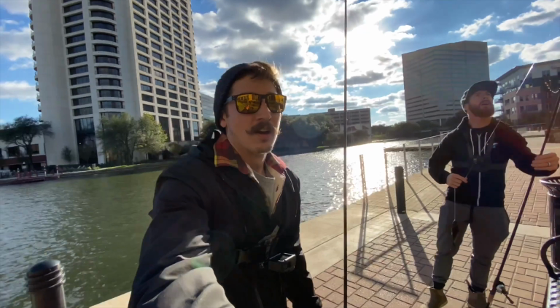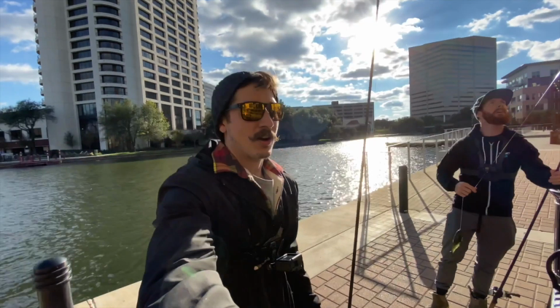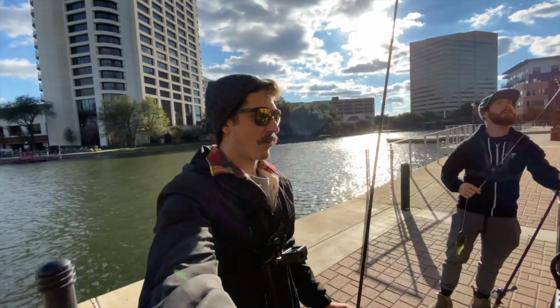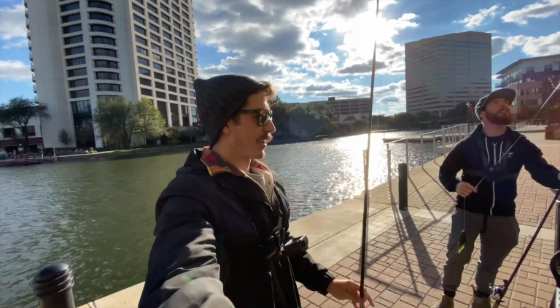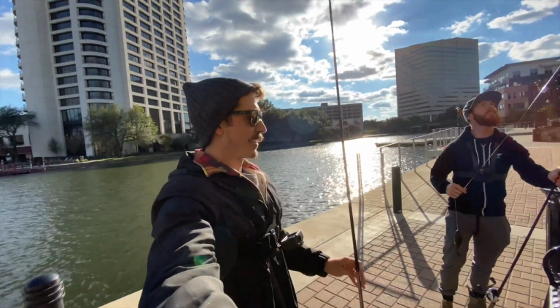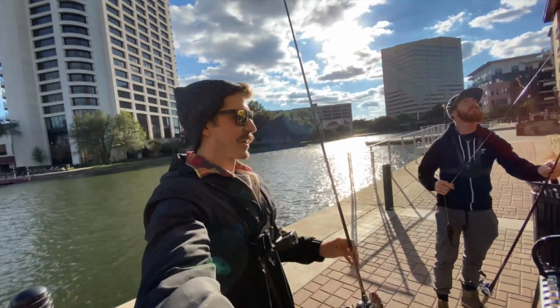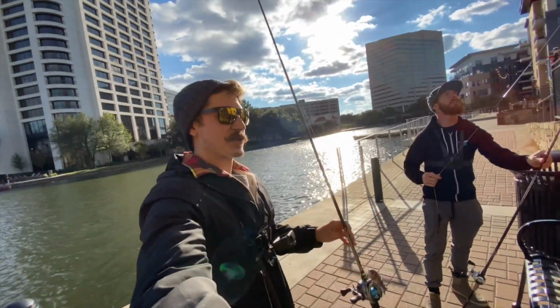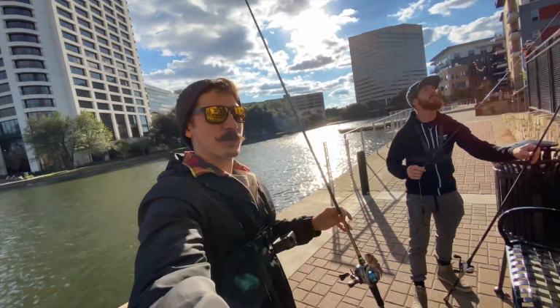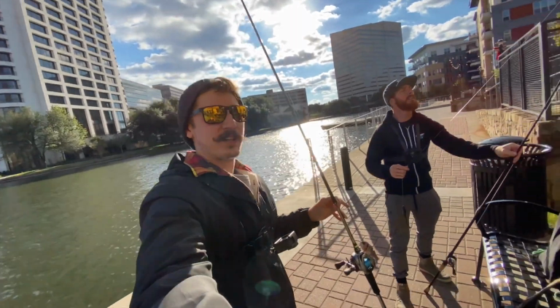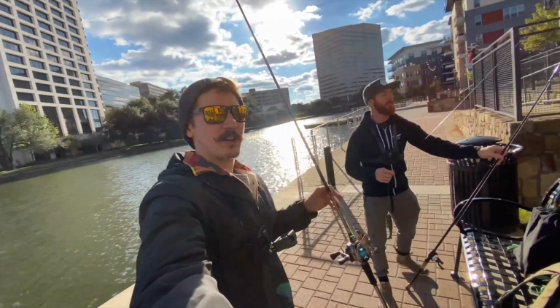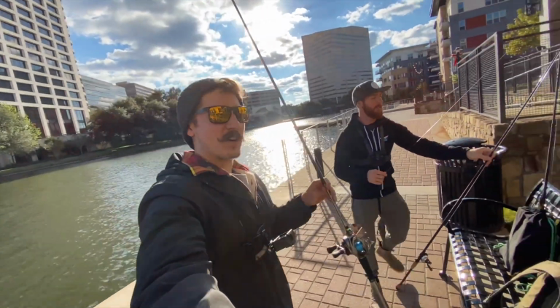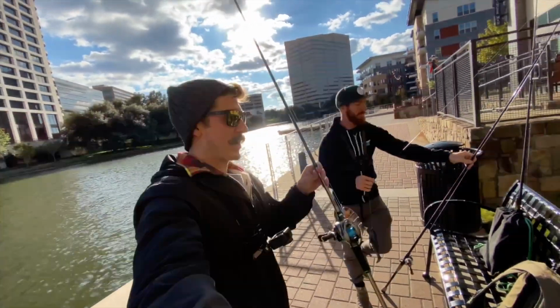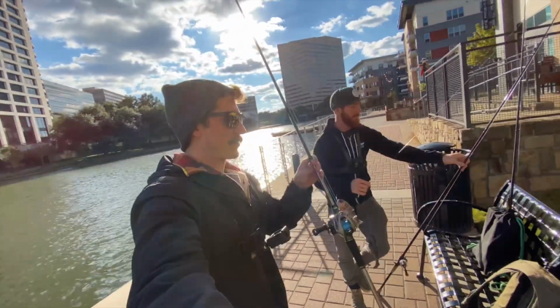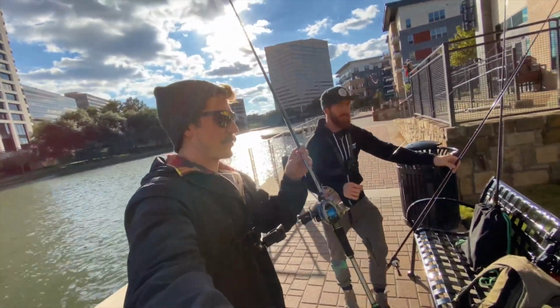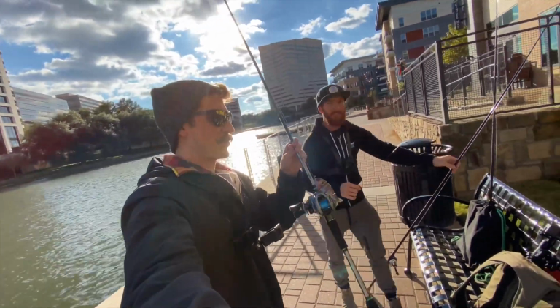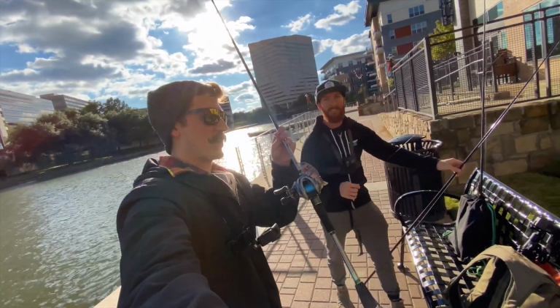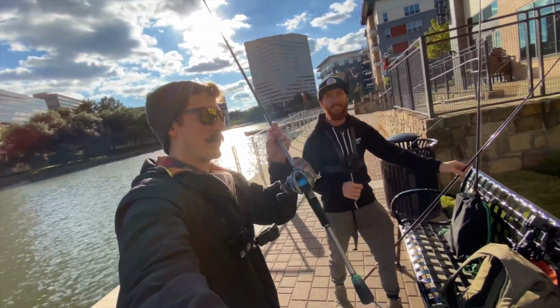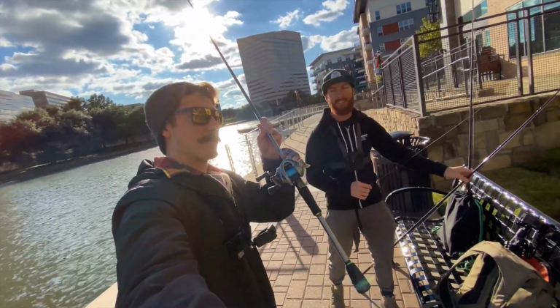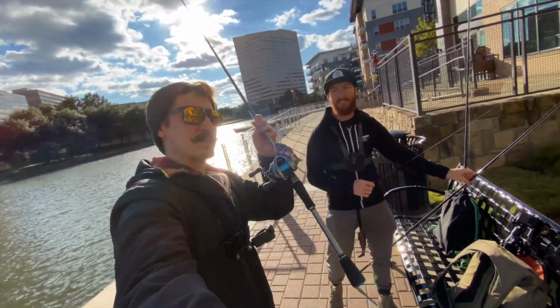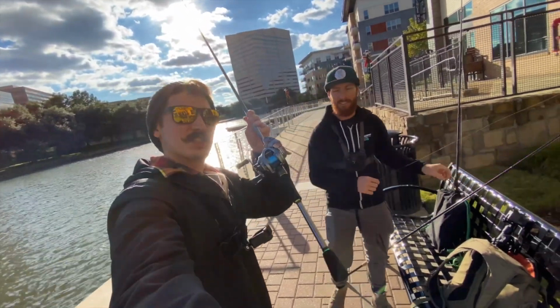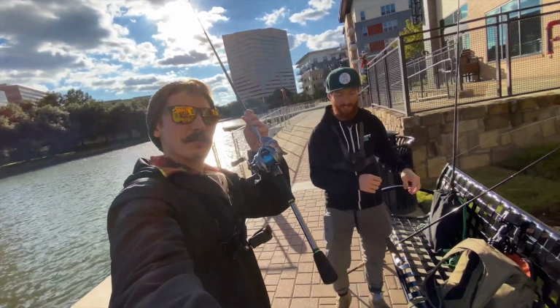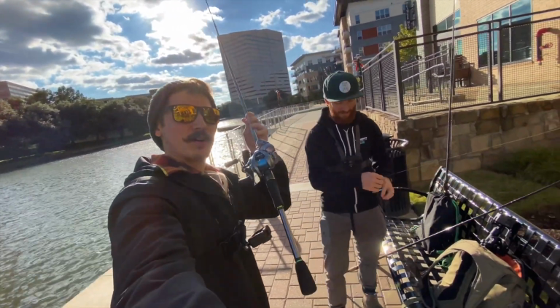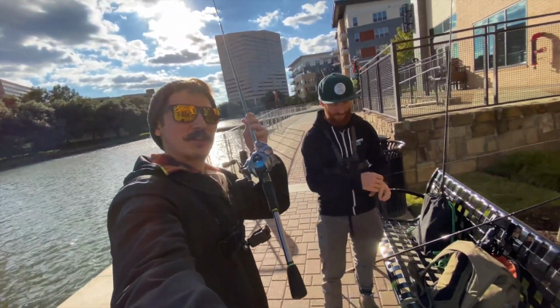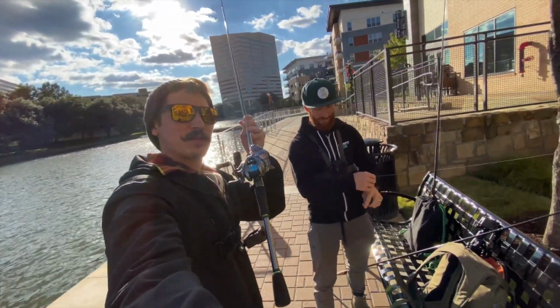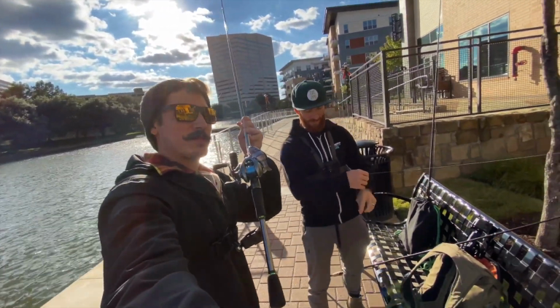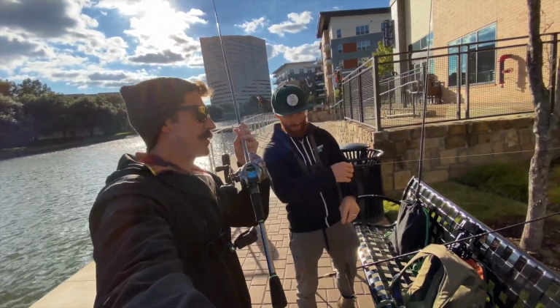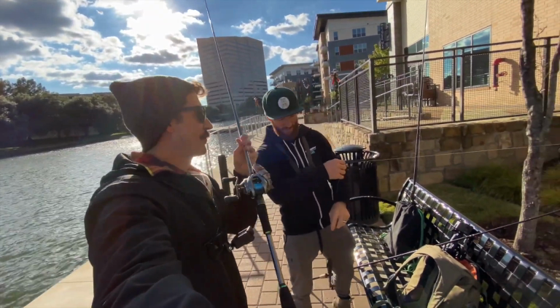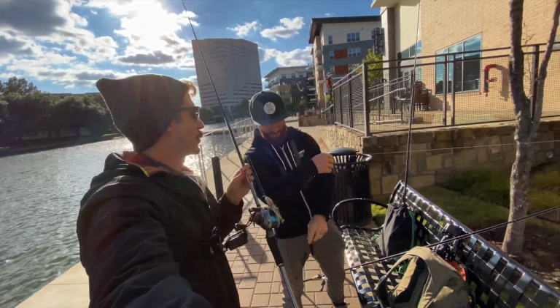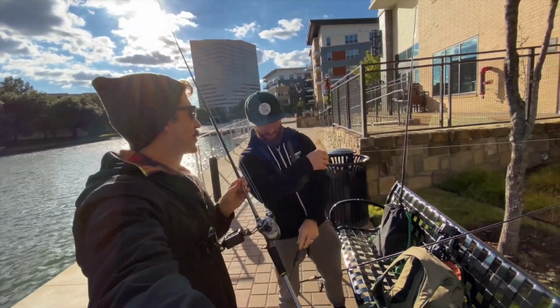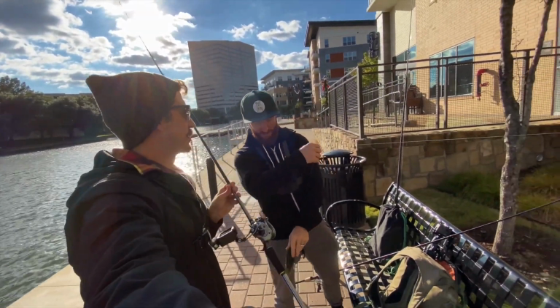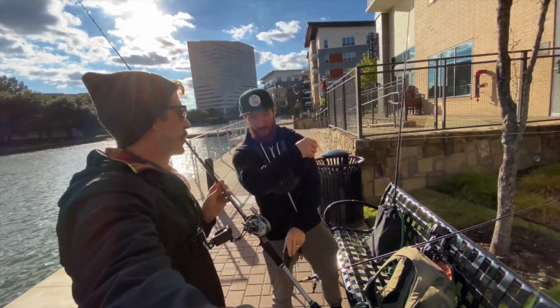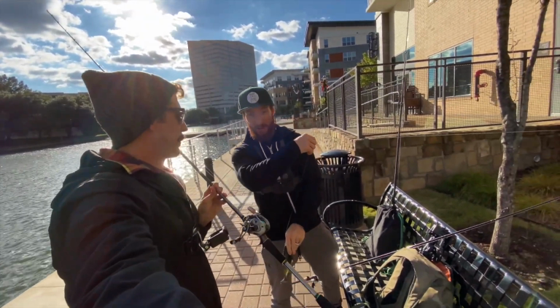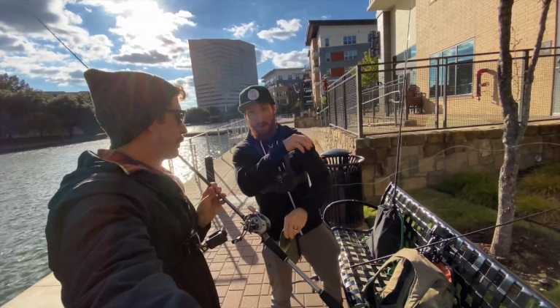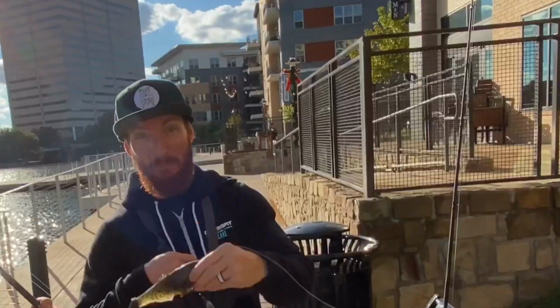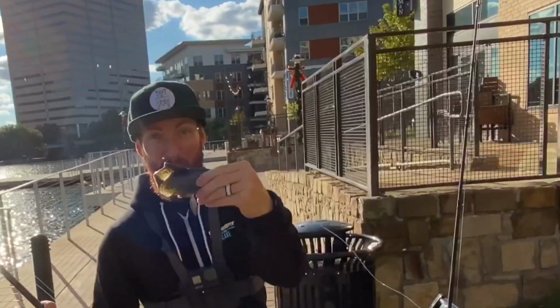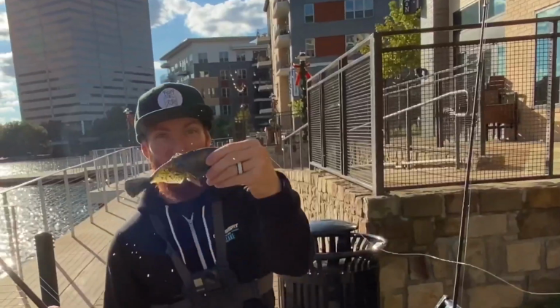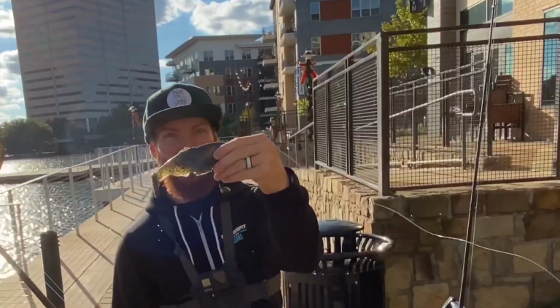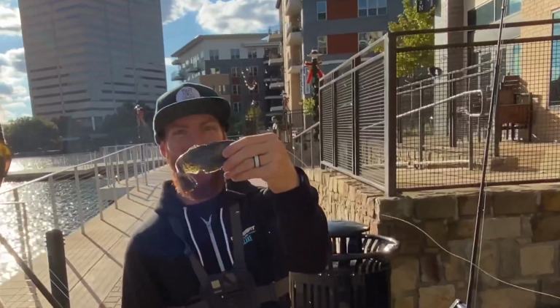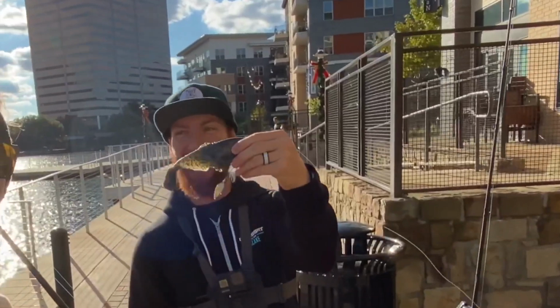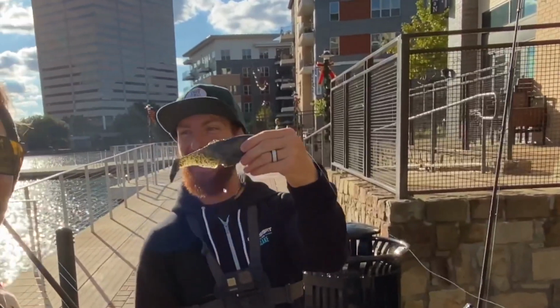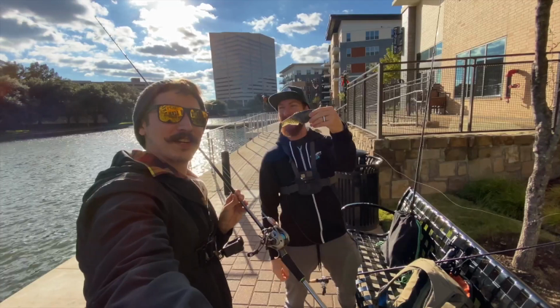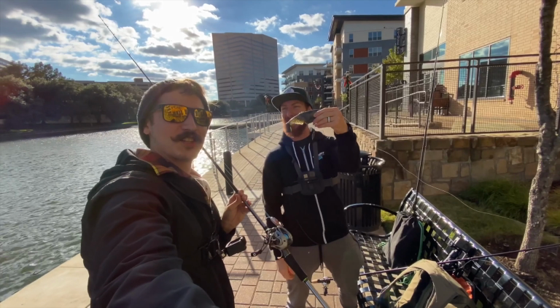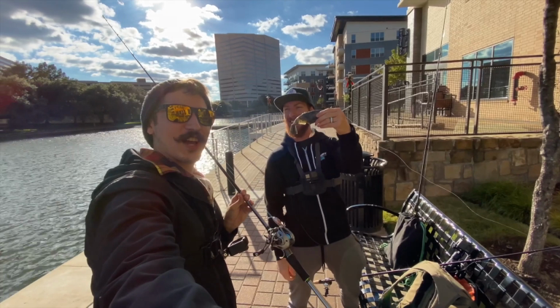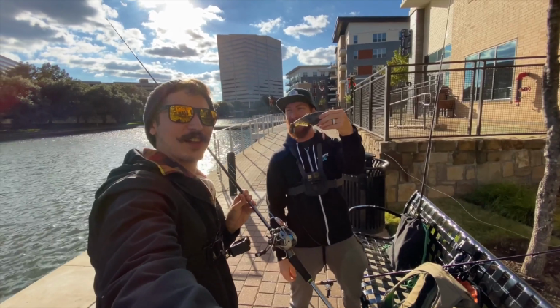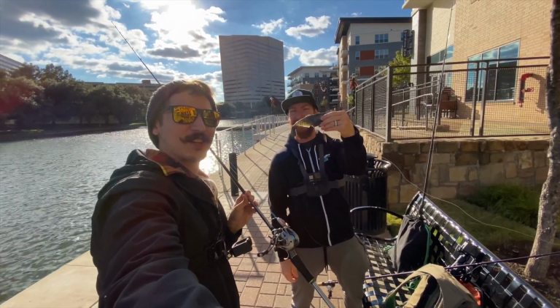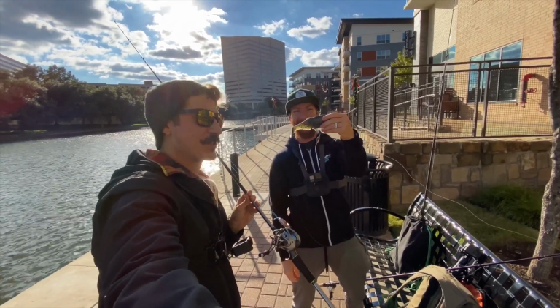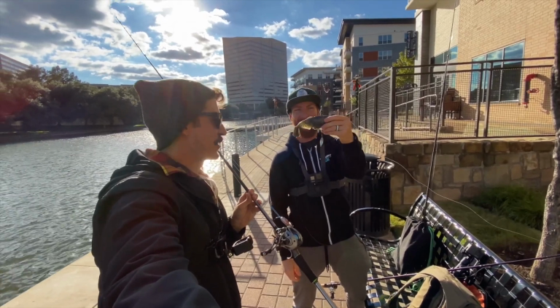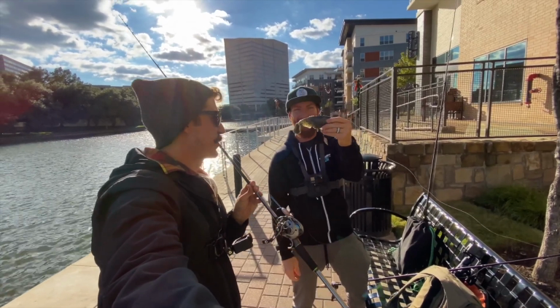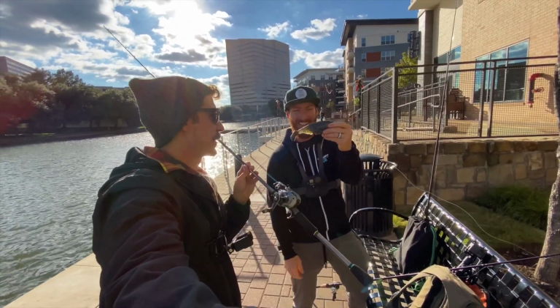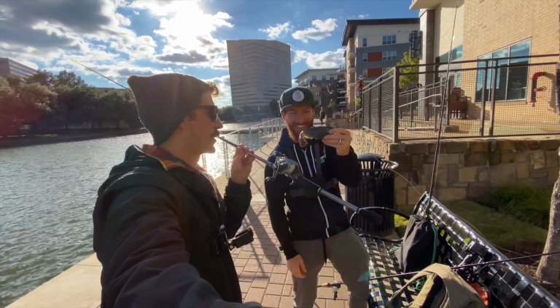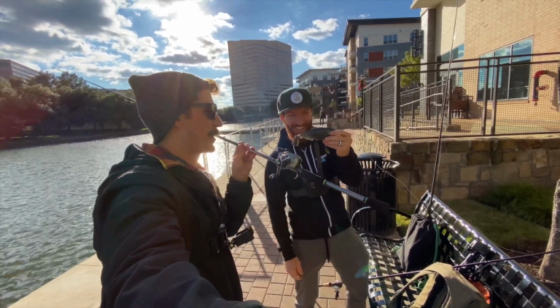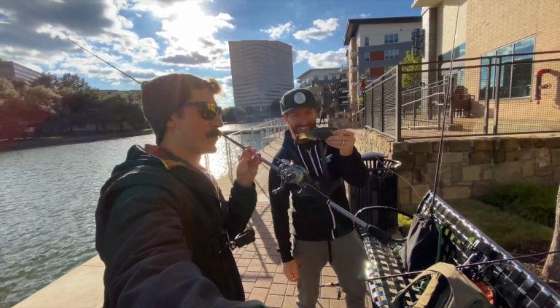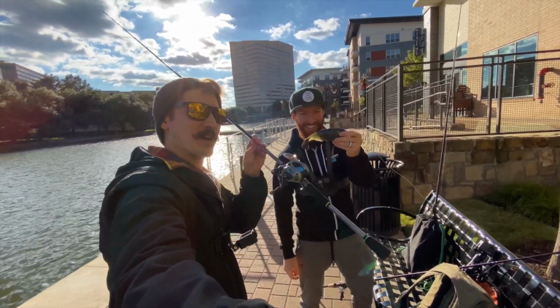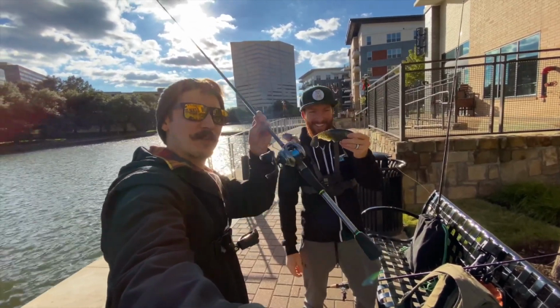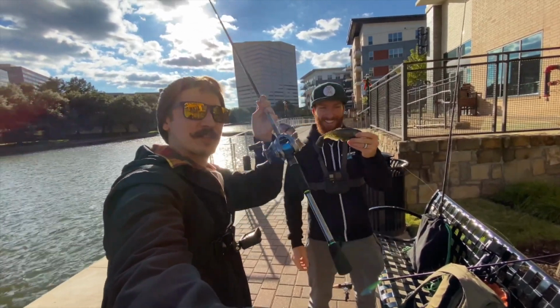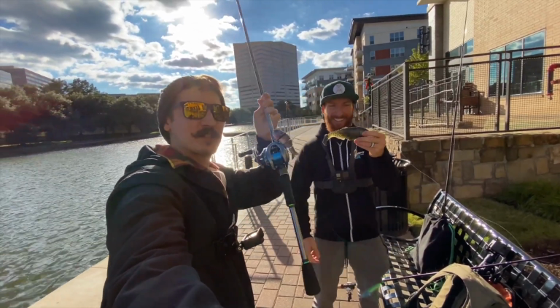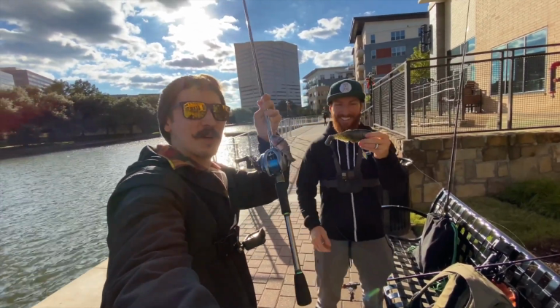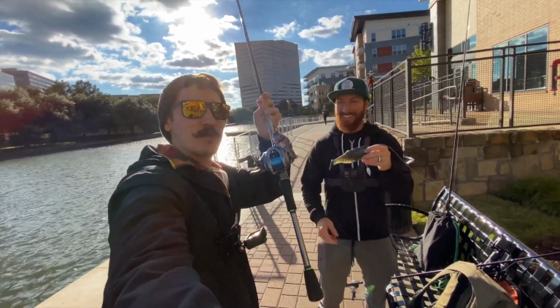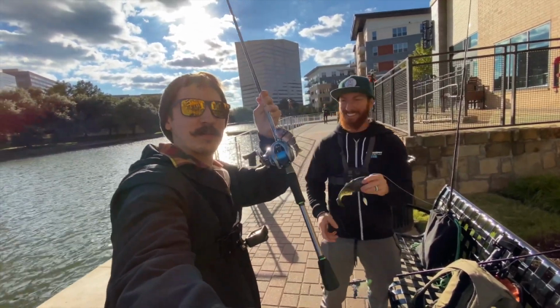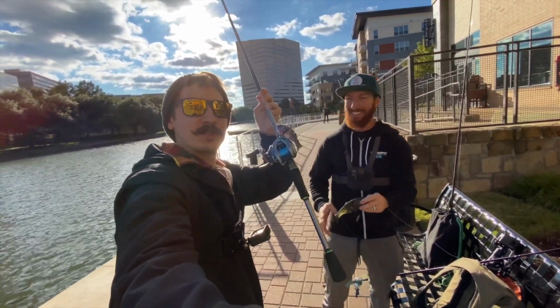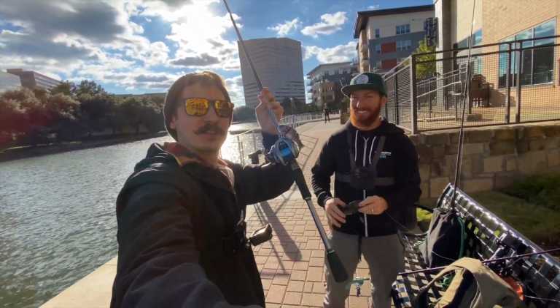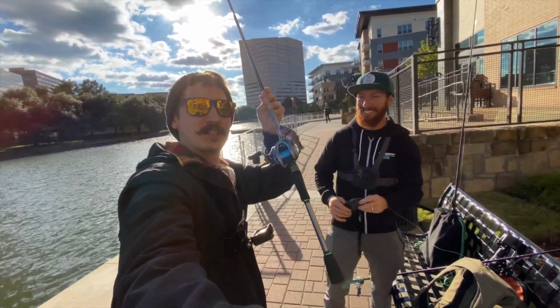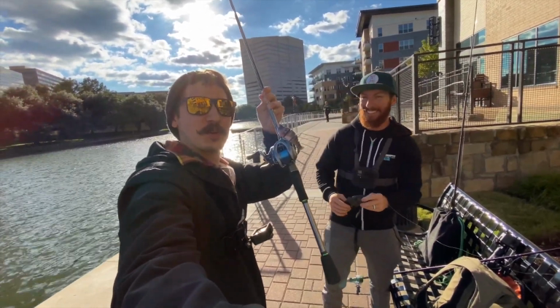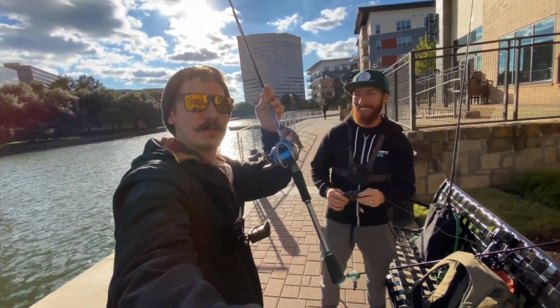Alrighty guys, we are about to do a small swimbait versus big swimbait challenge. We got the big boy versus the small boy. Let's get to it.